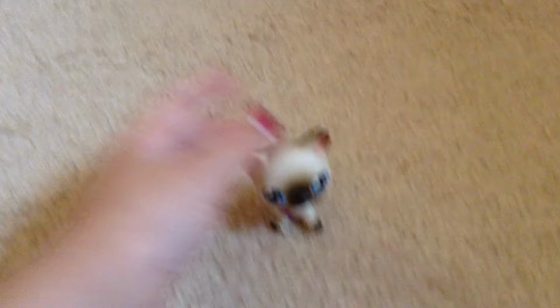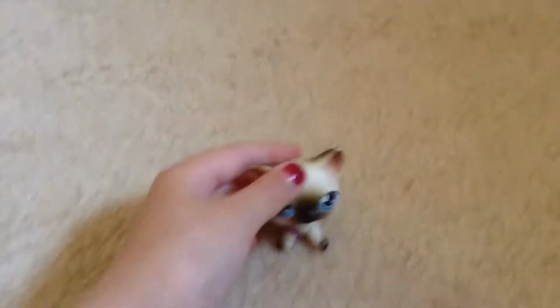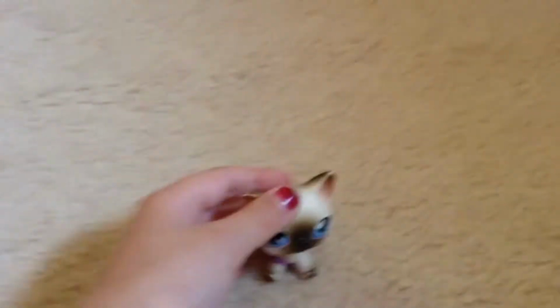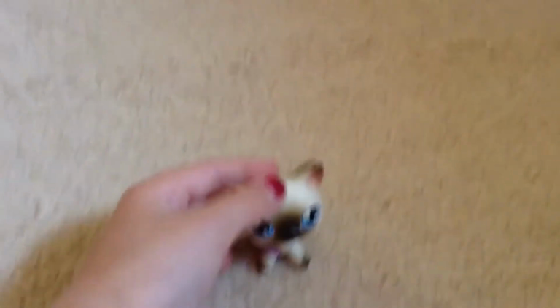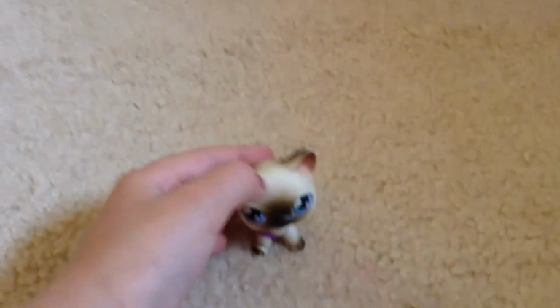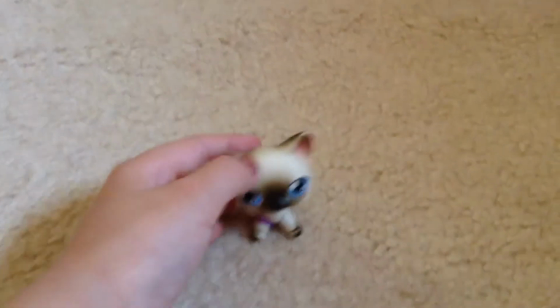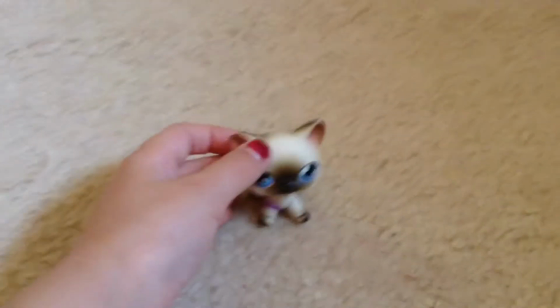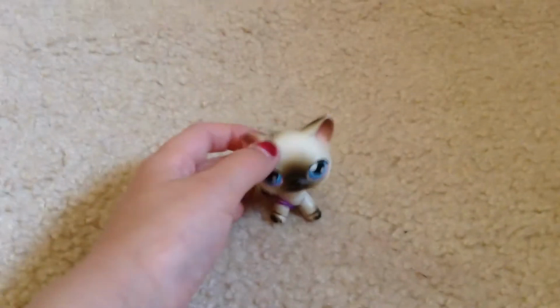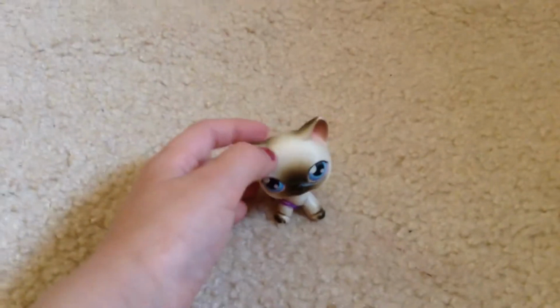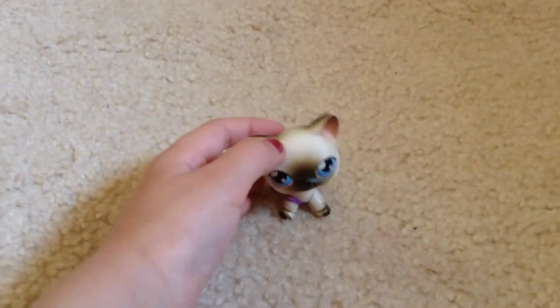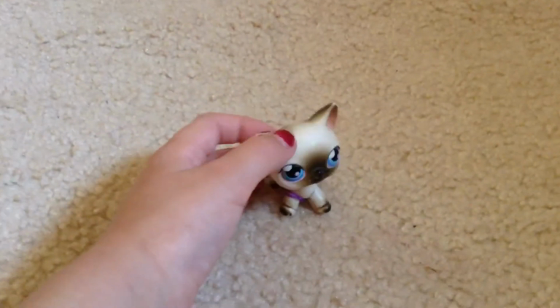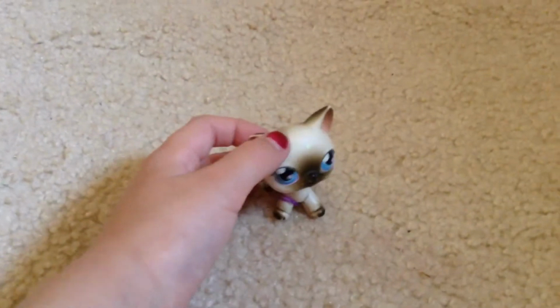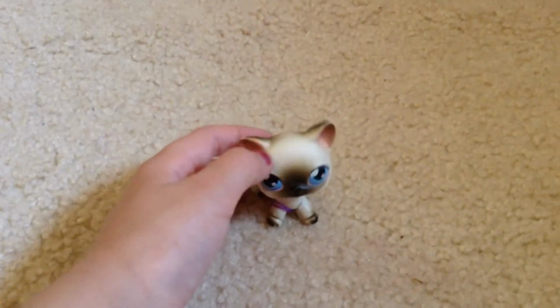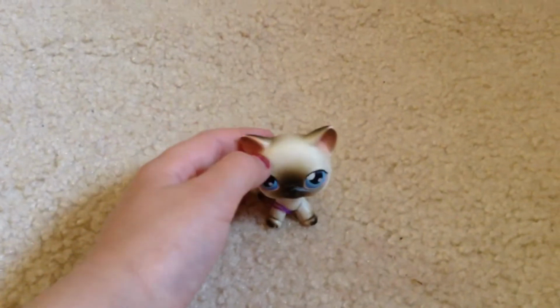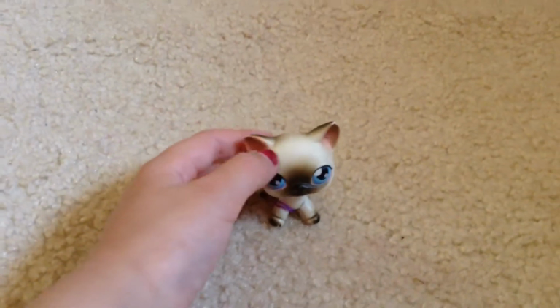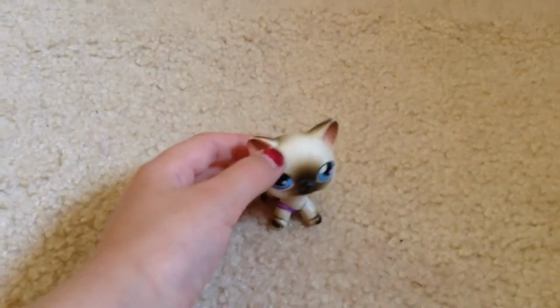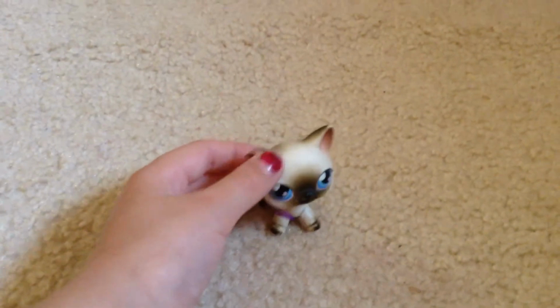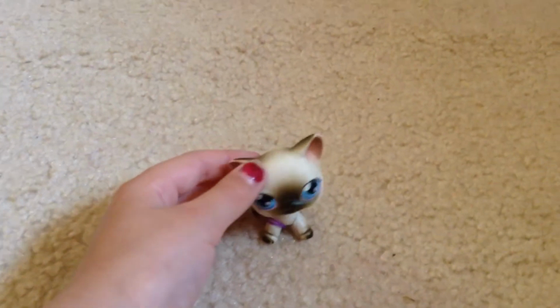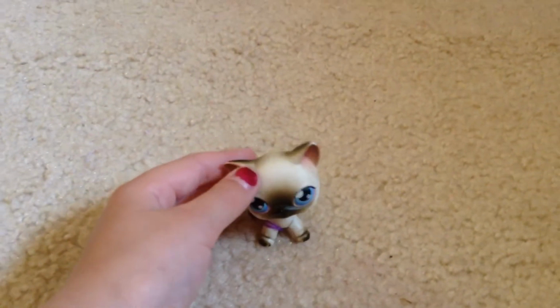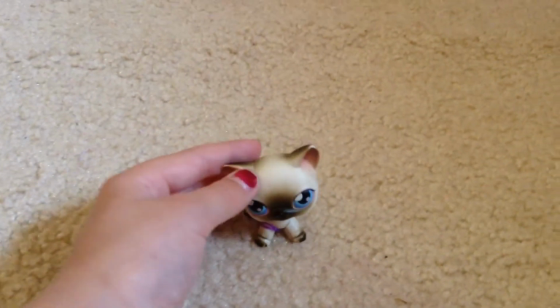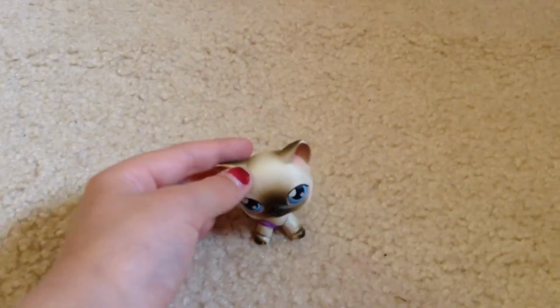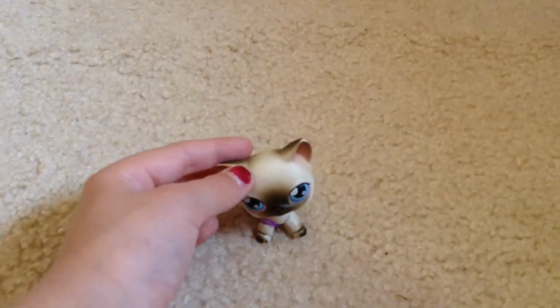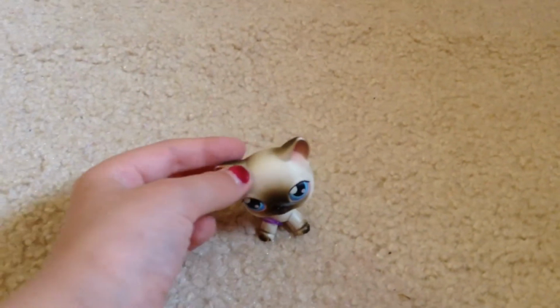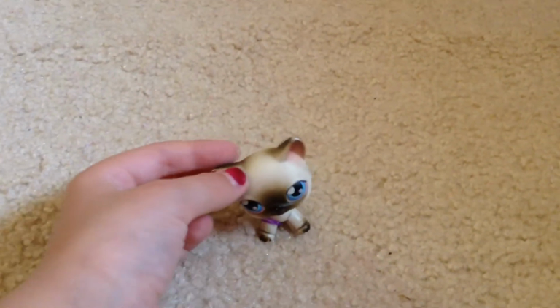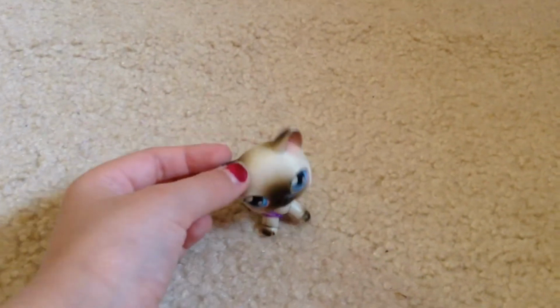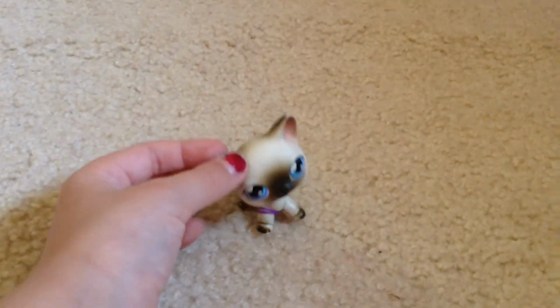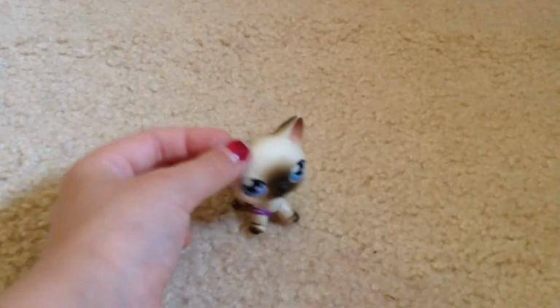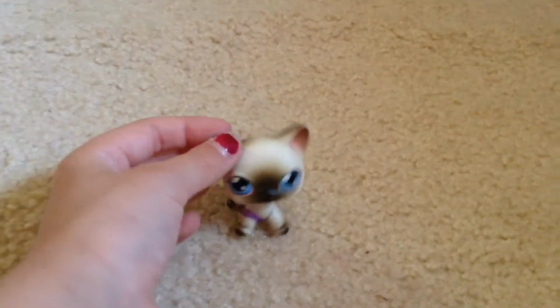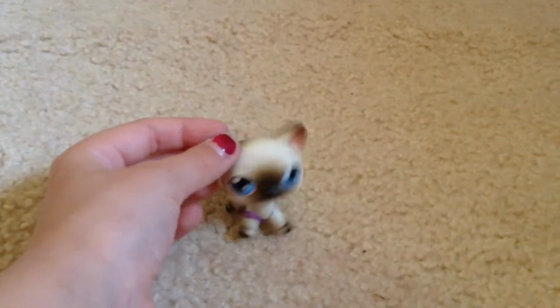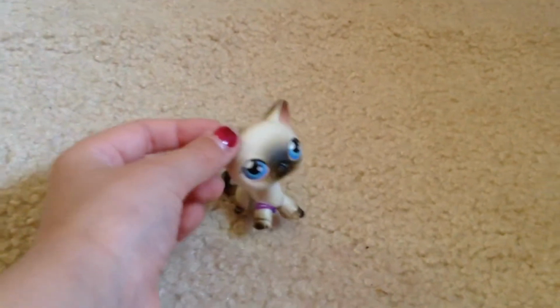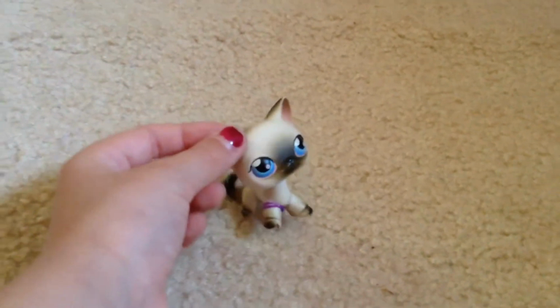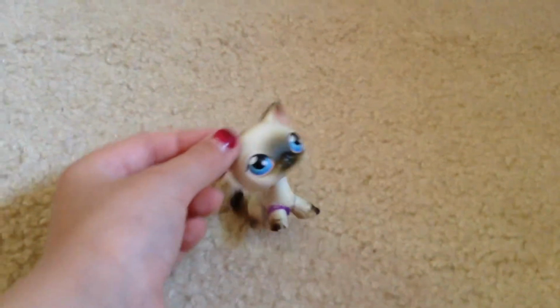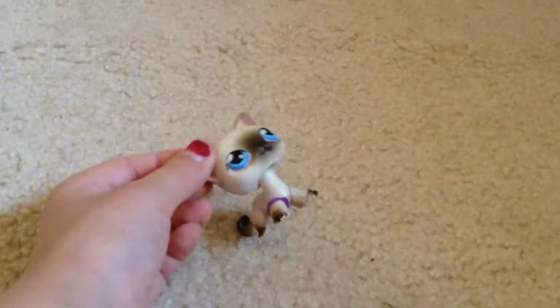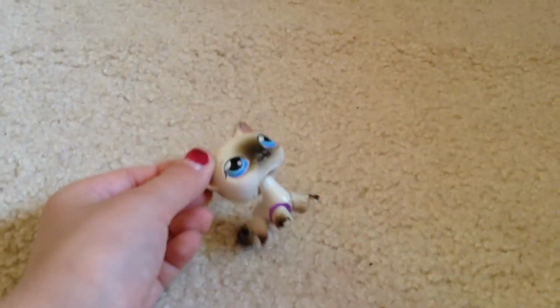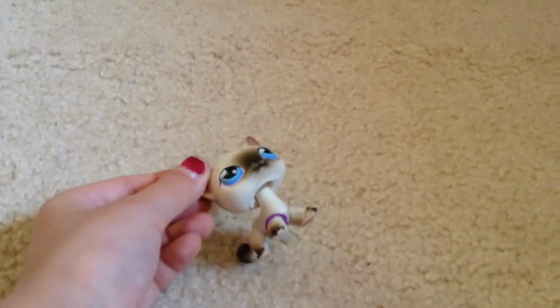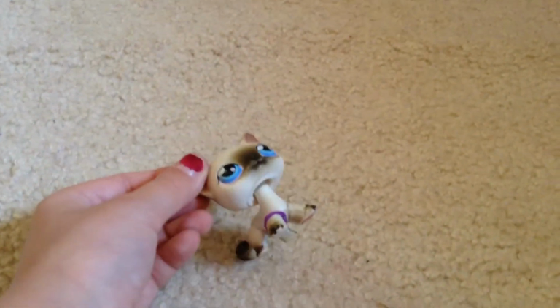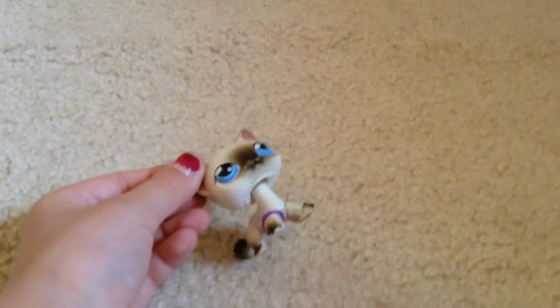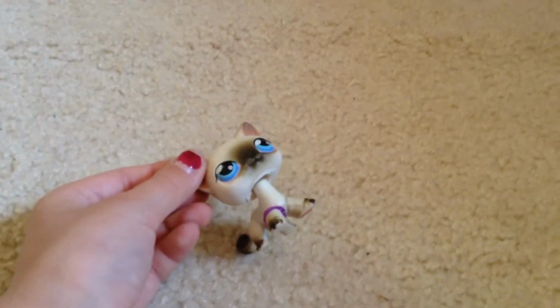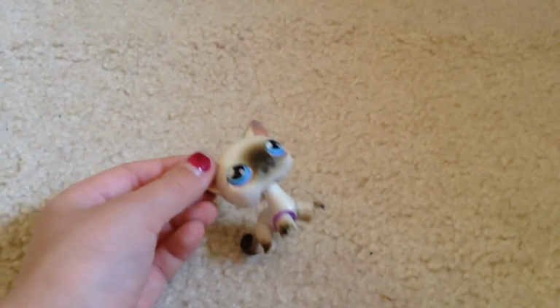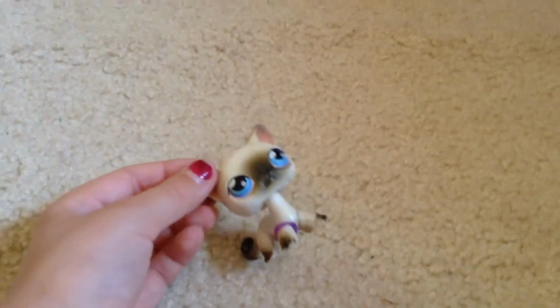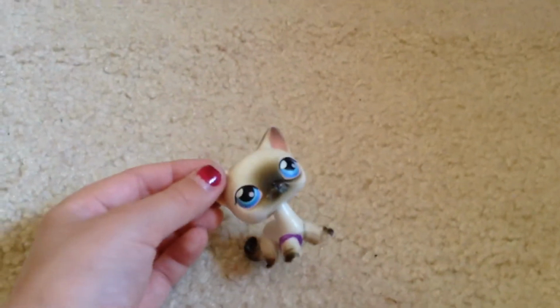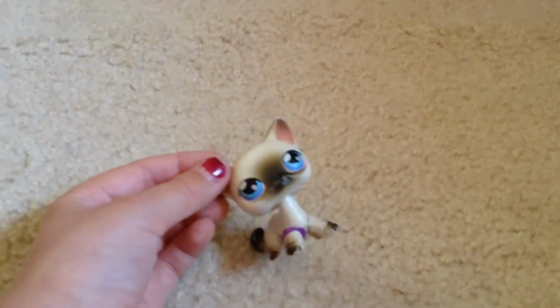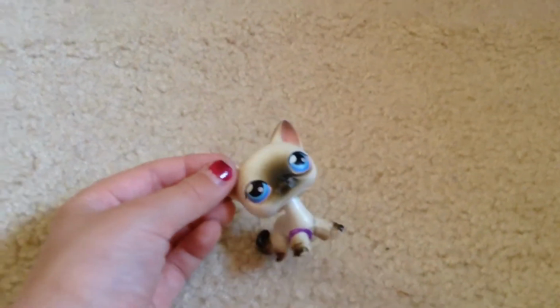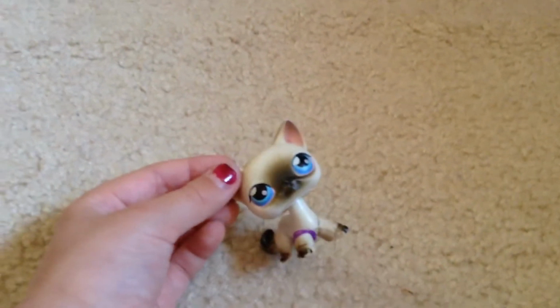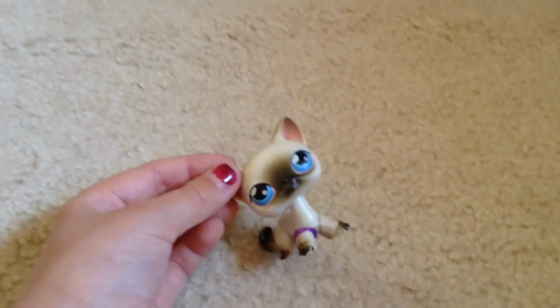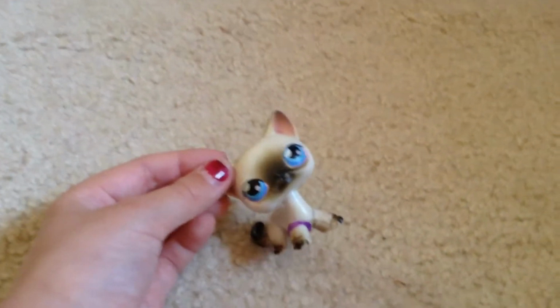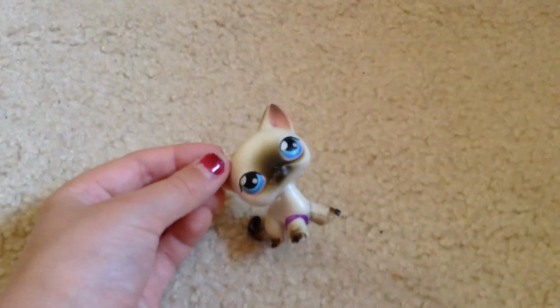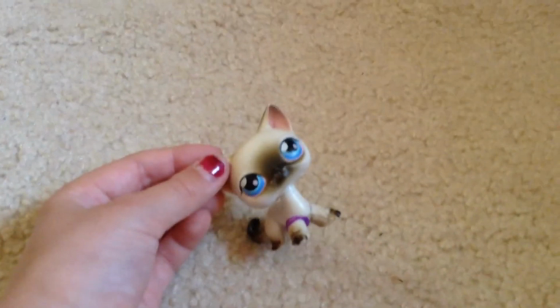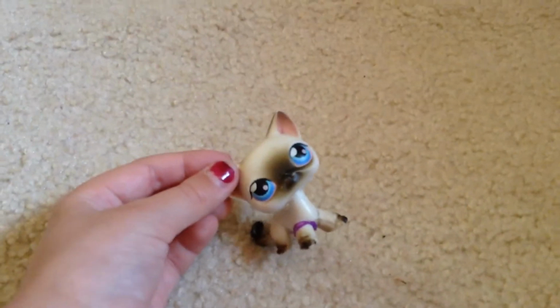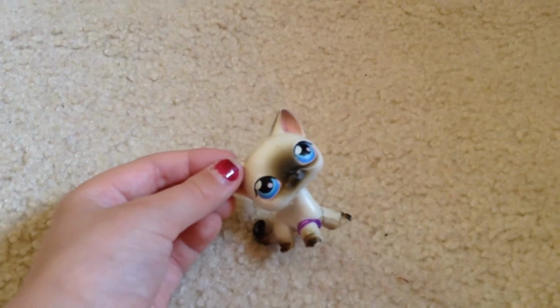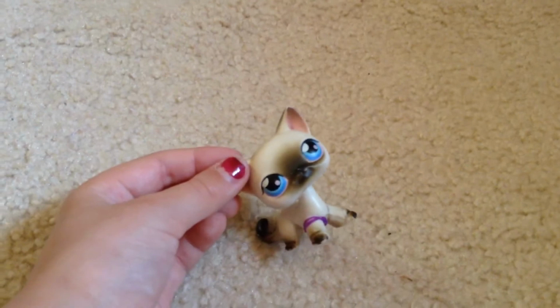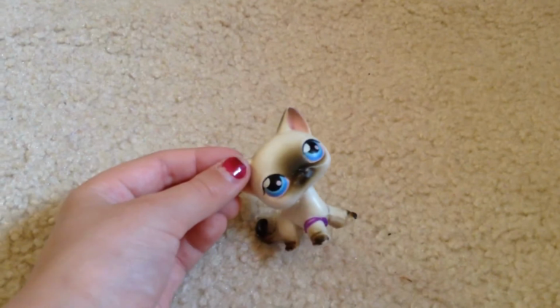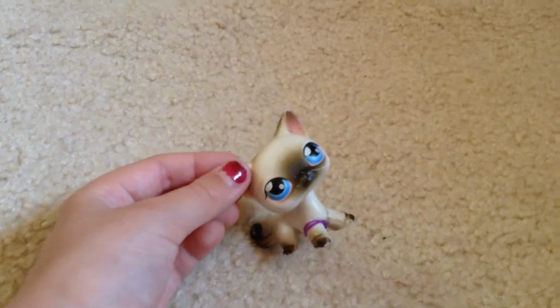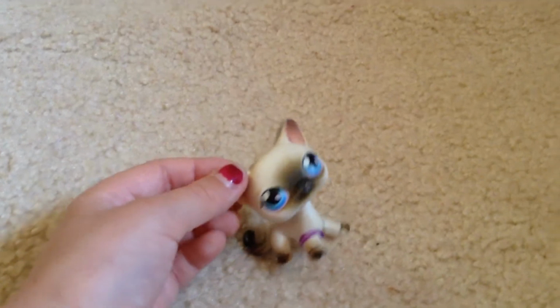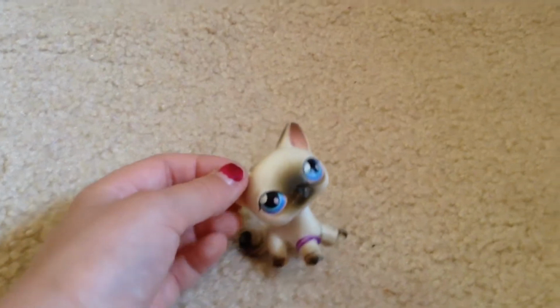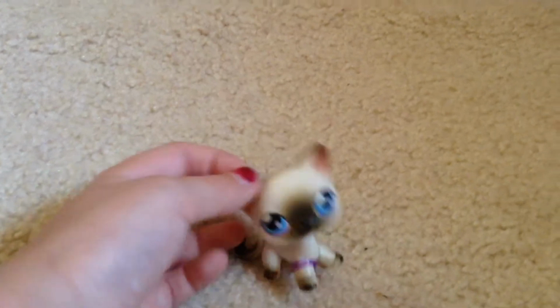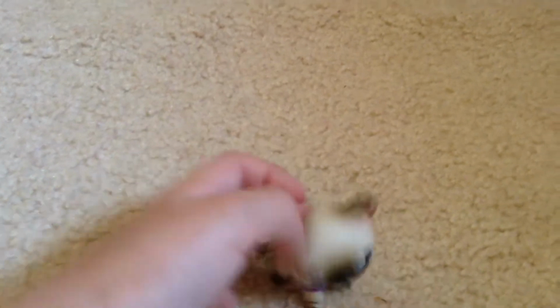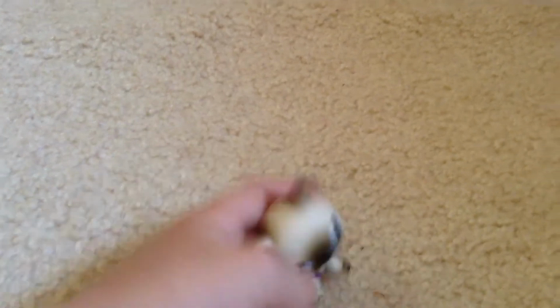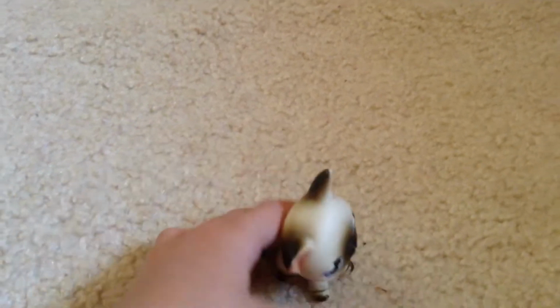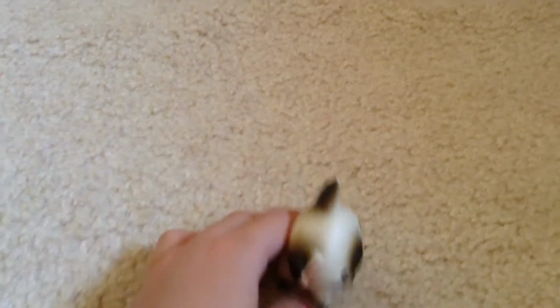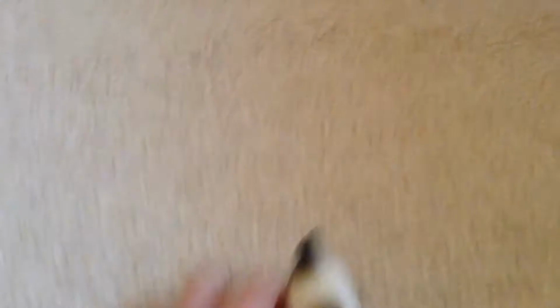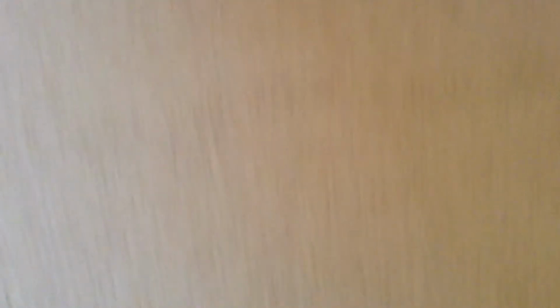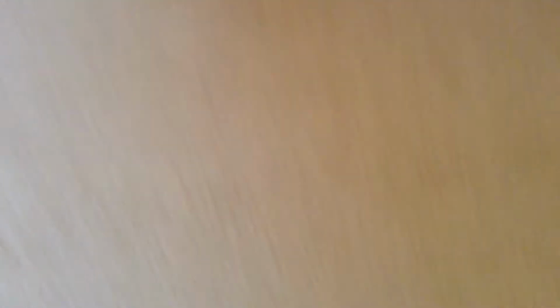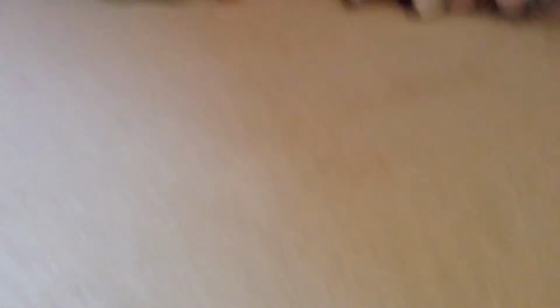Hello everyone, it's 2210906, and today I'll be showing you my room tour. Here it is.